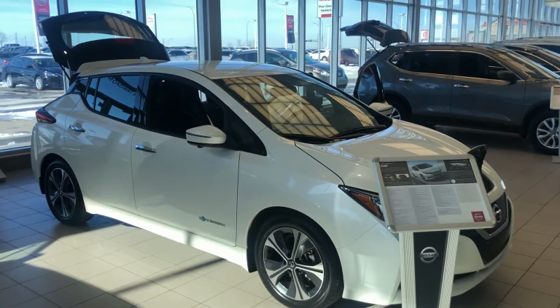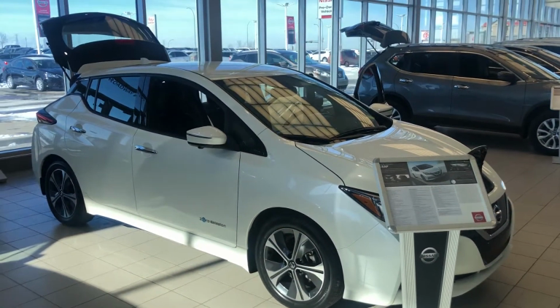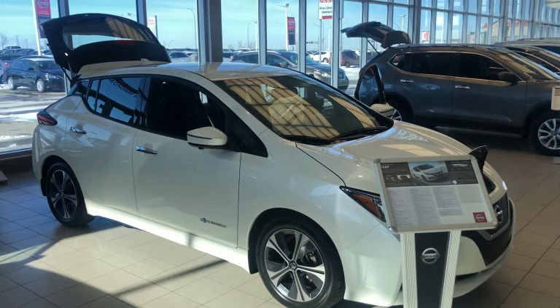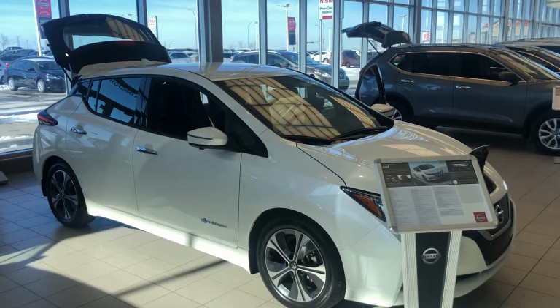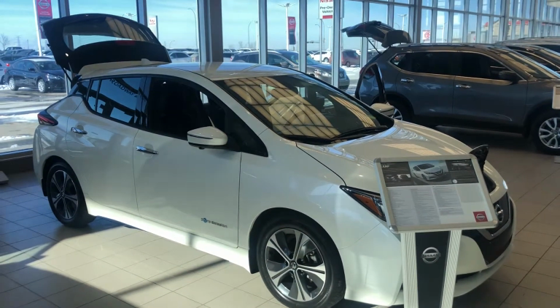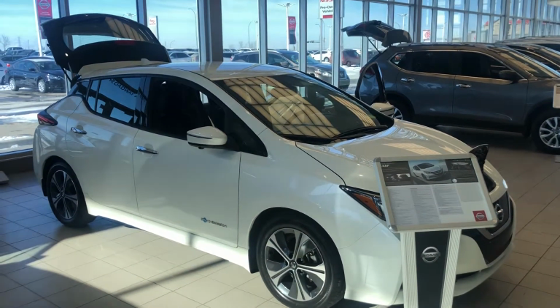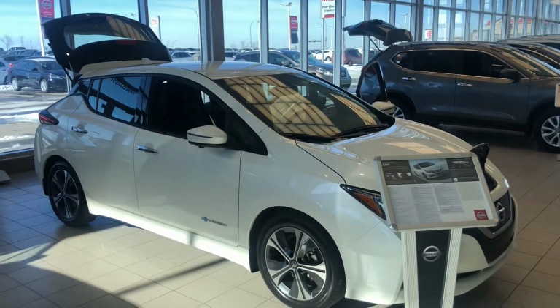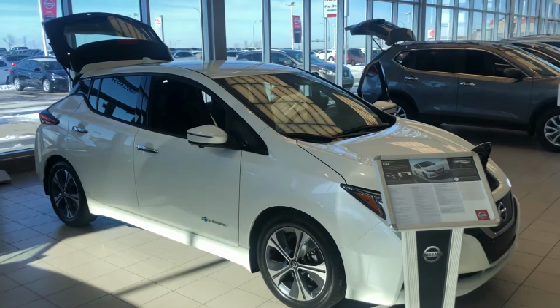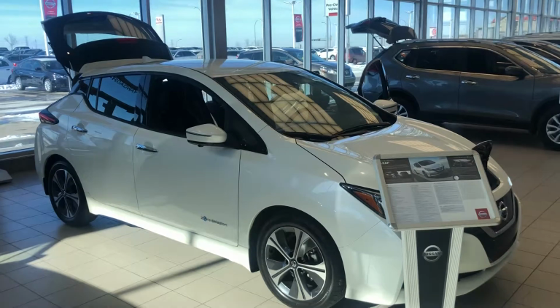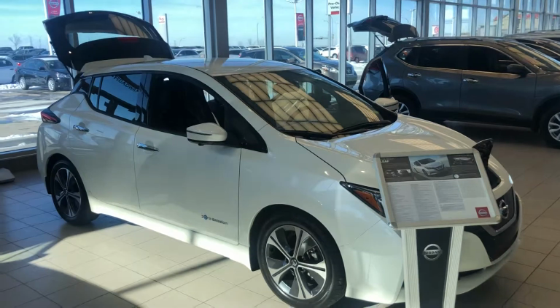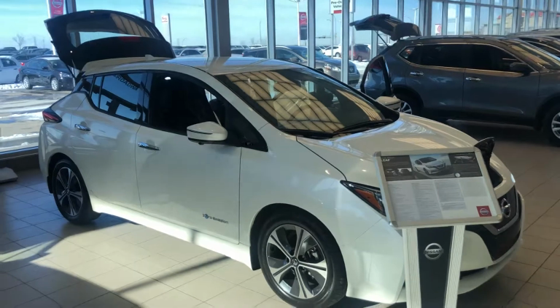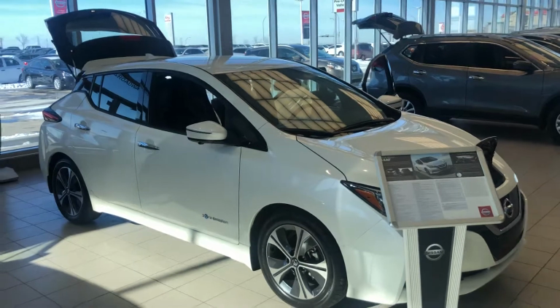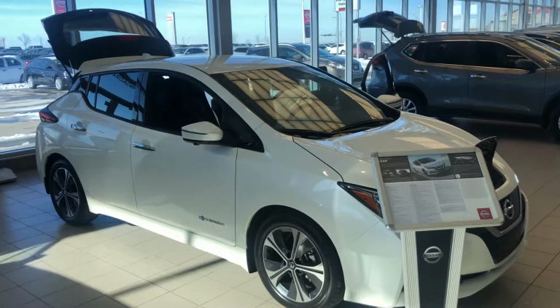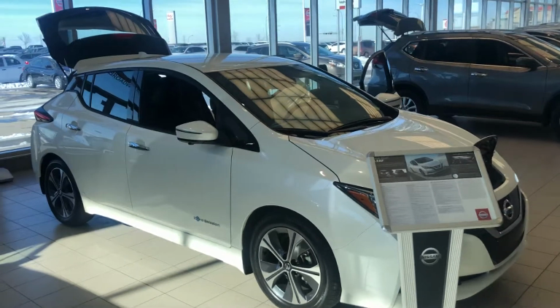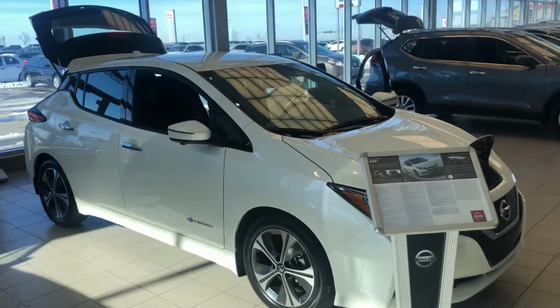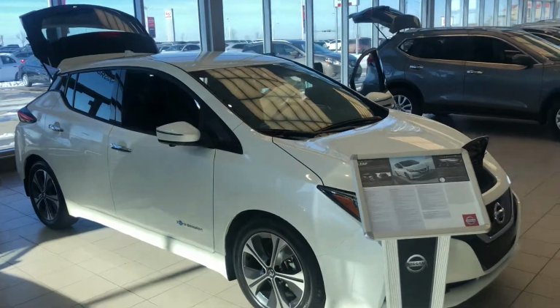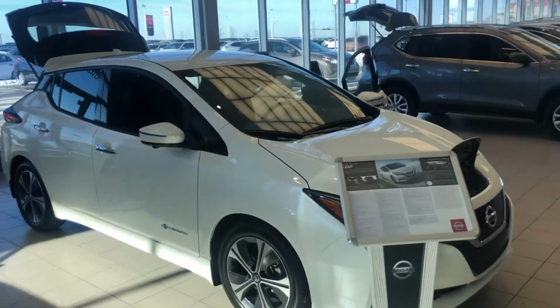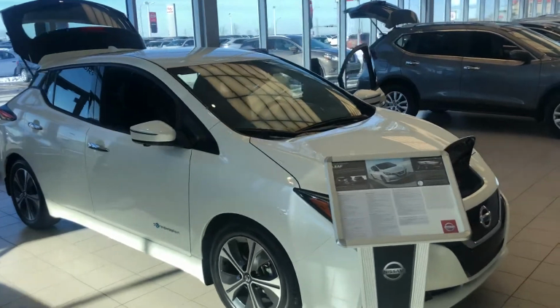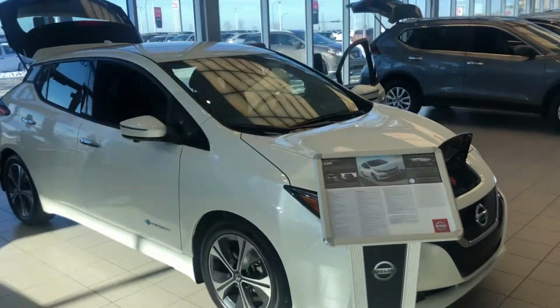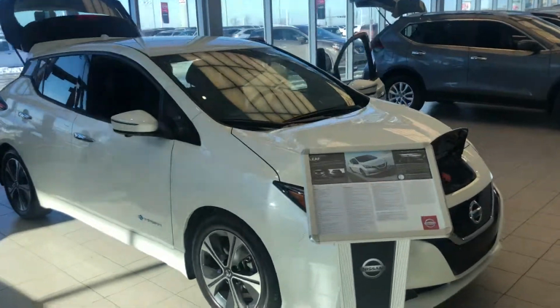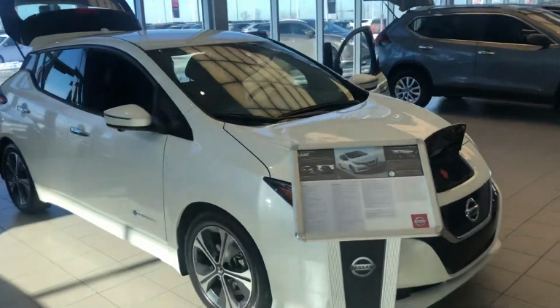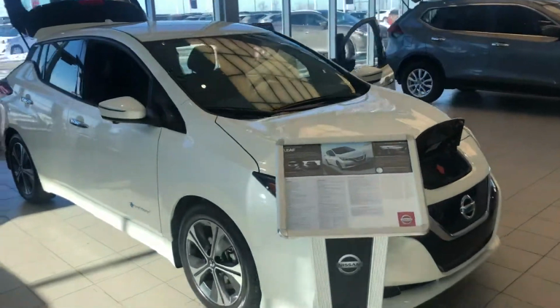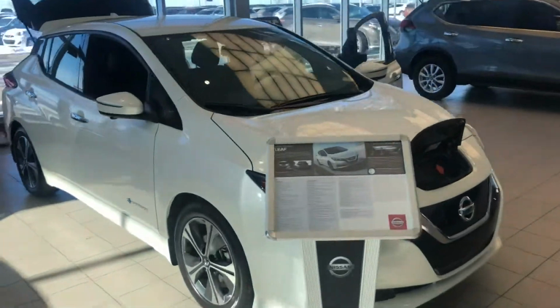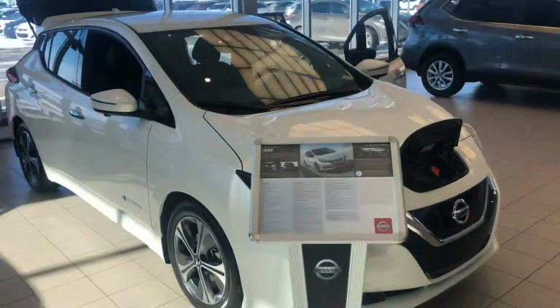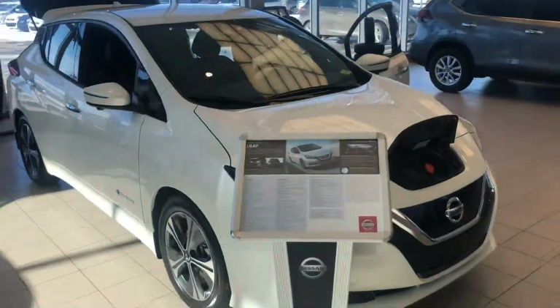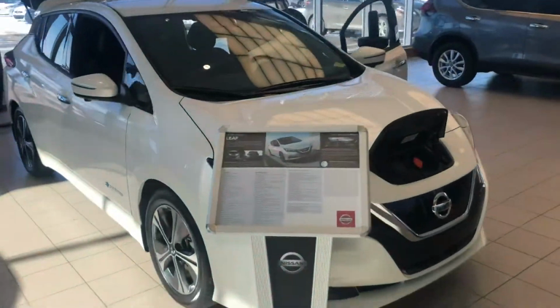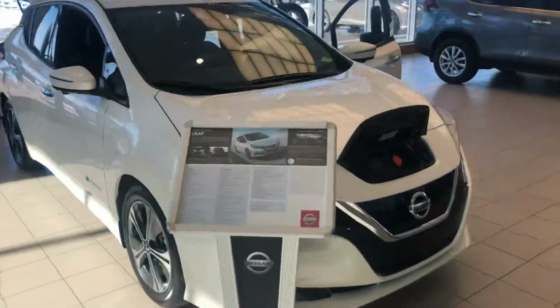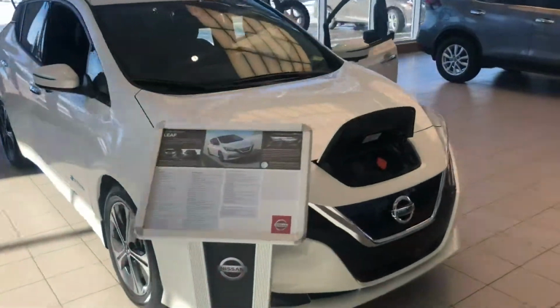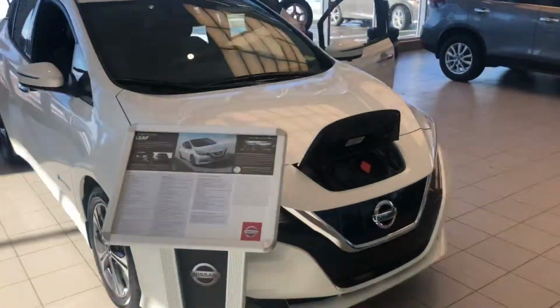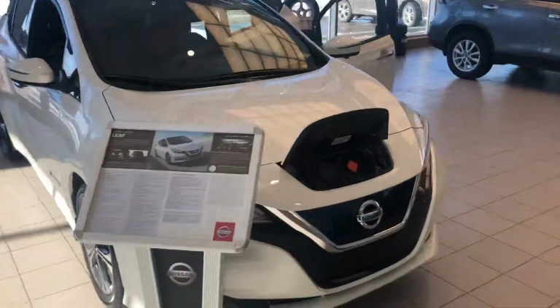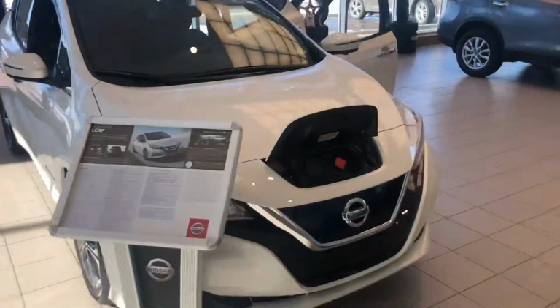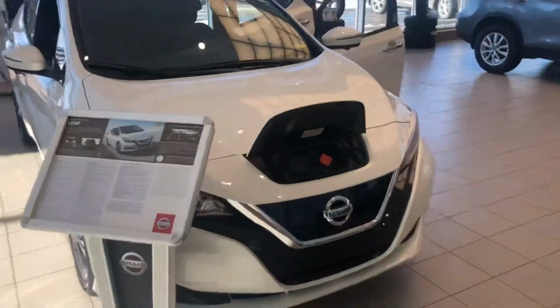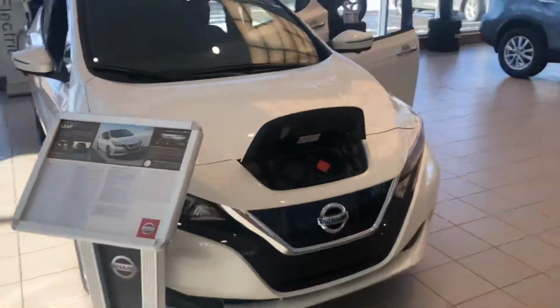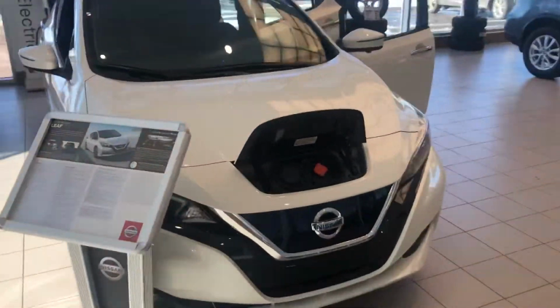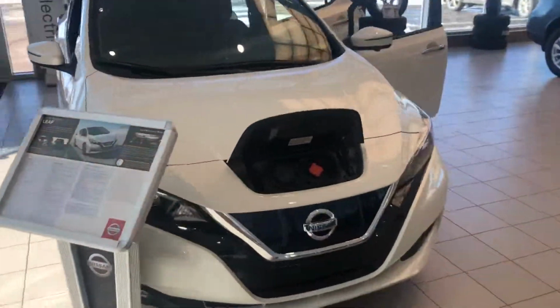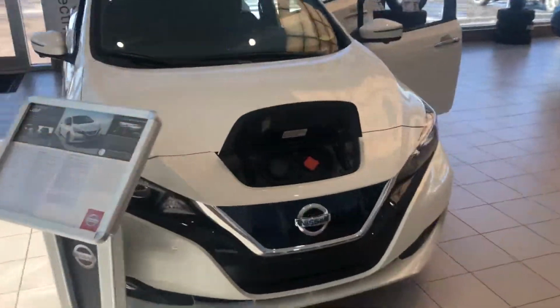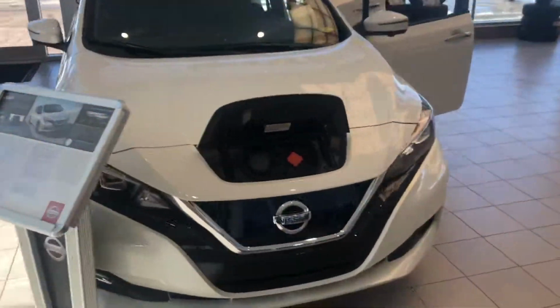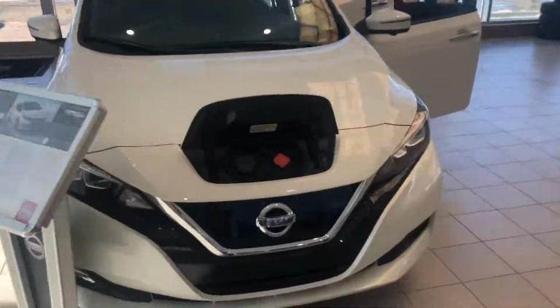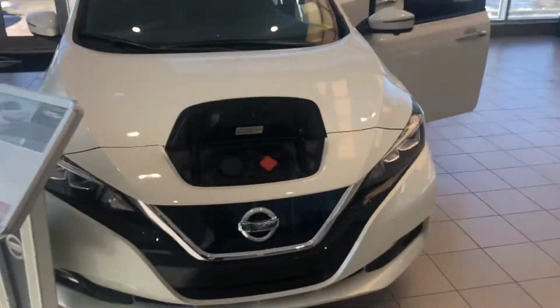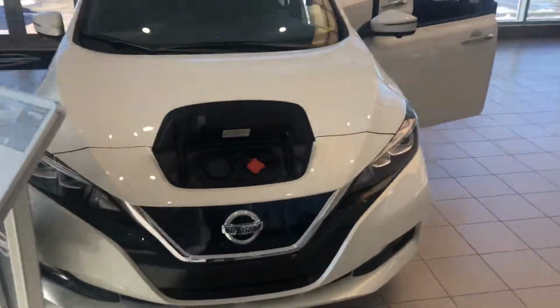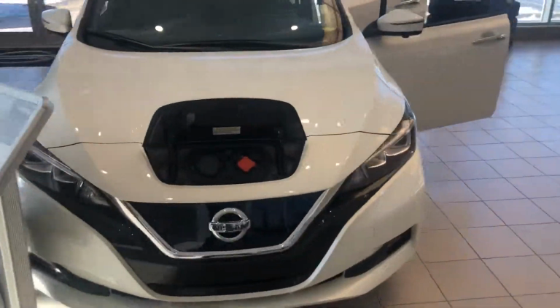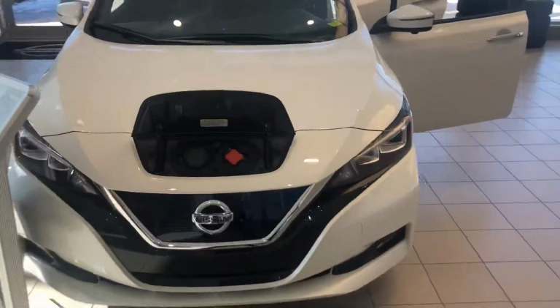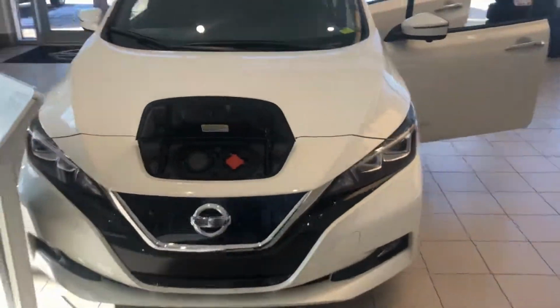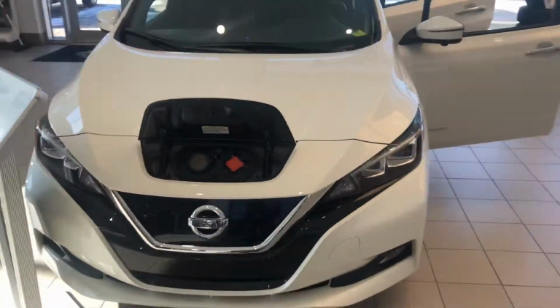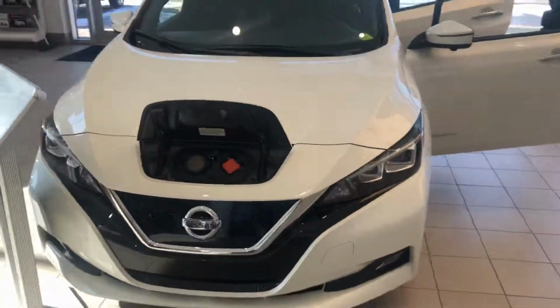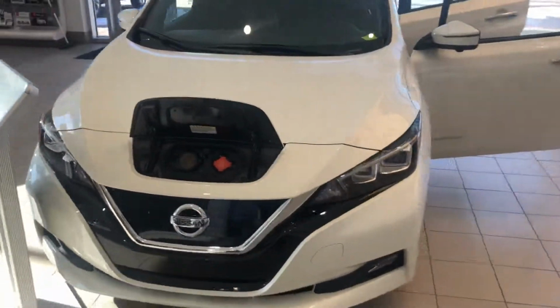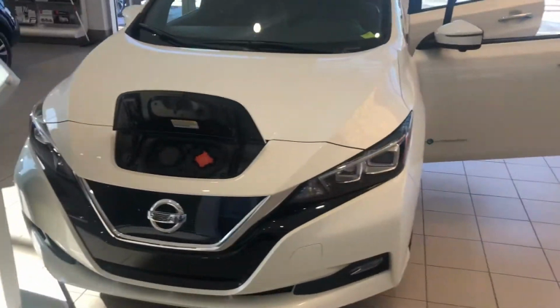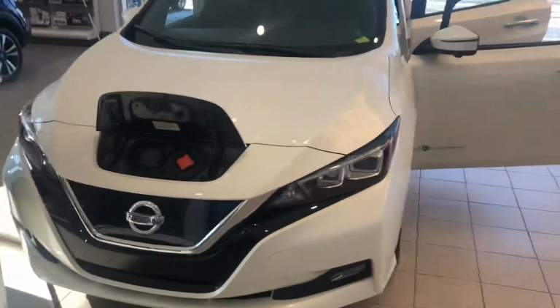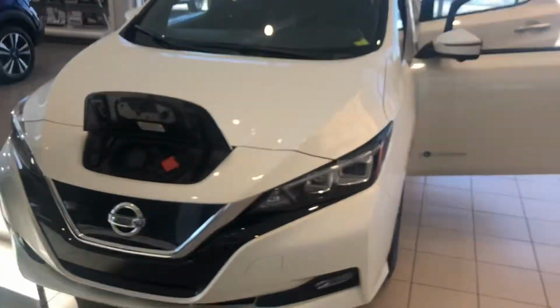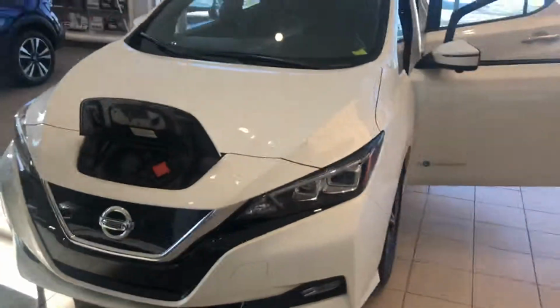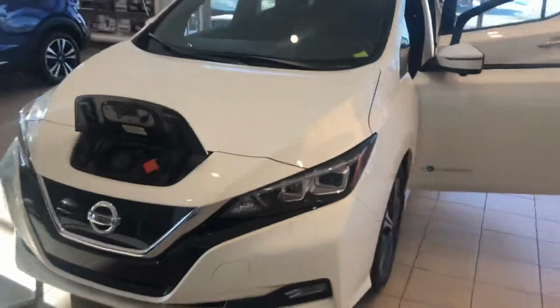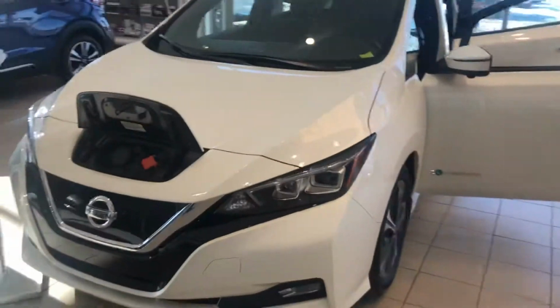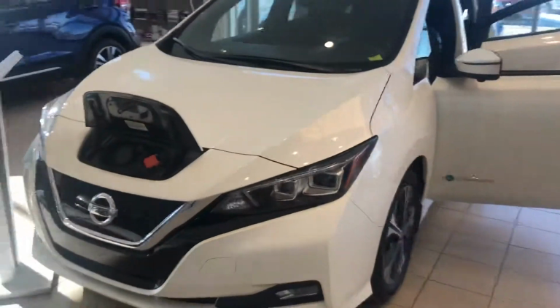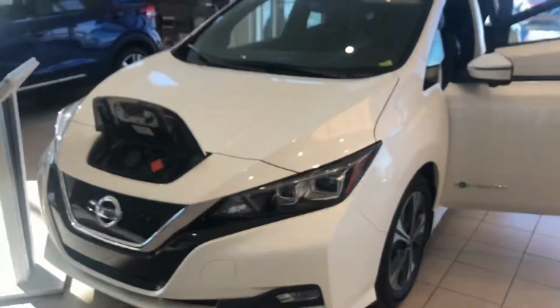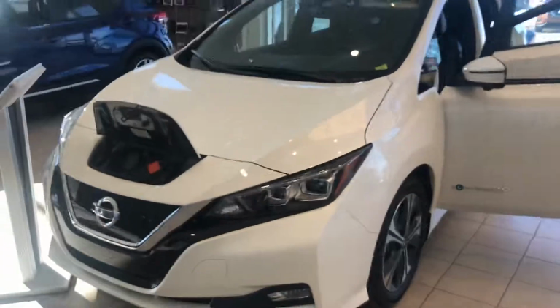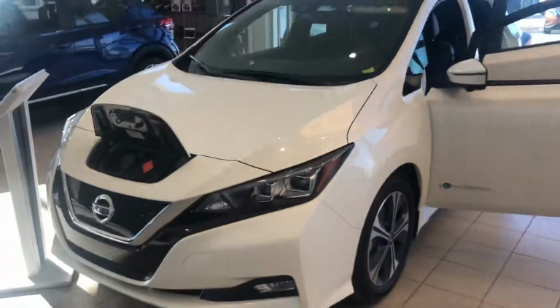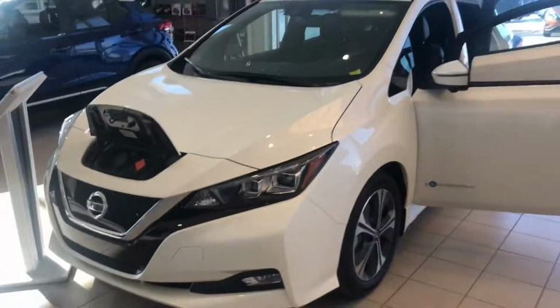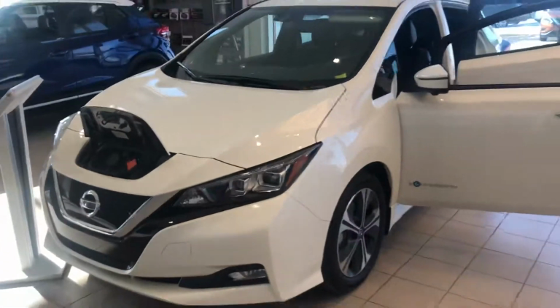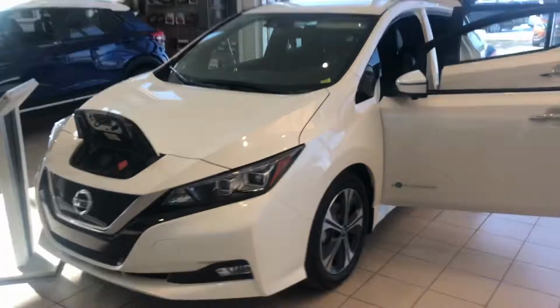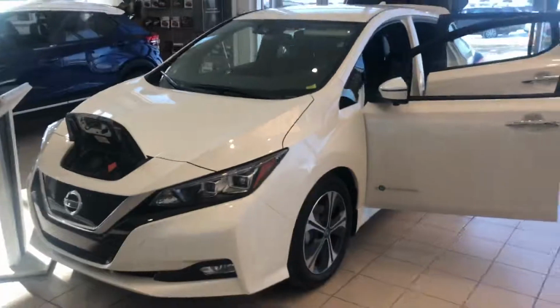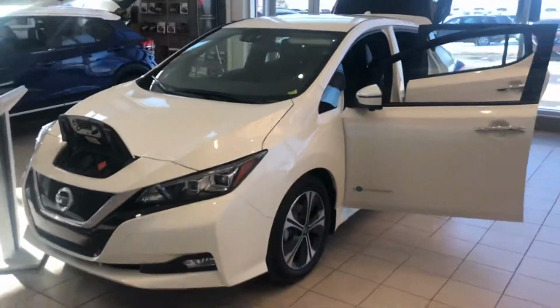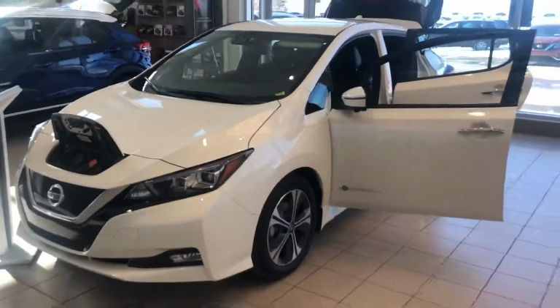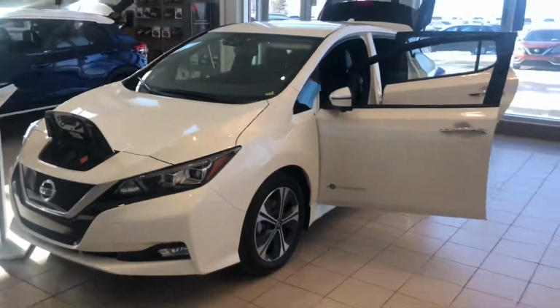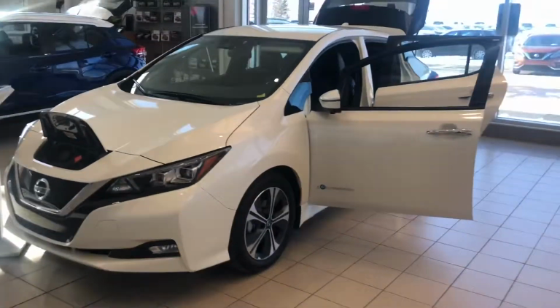We hope to see you down at Sherwood Nissan. Come take a look at this beautiful zero emissions vehicle in person.